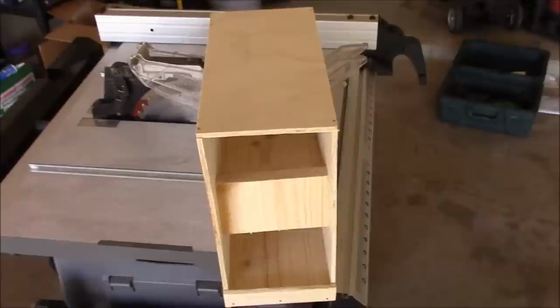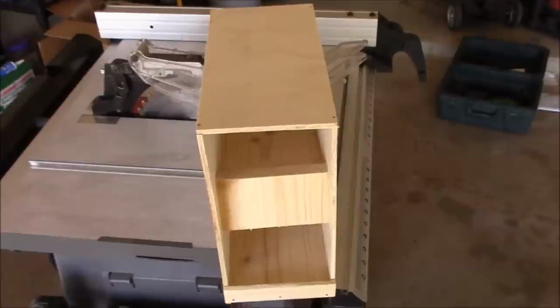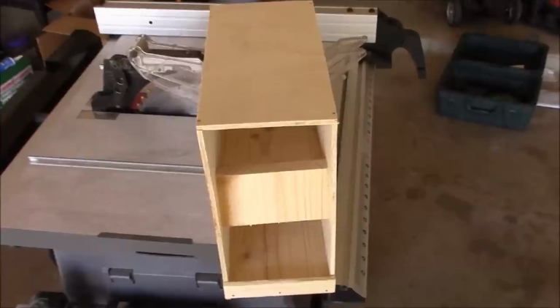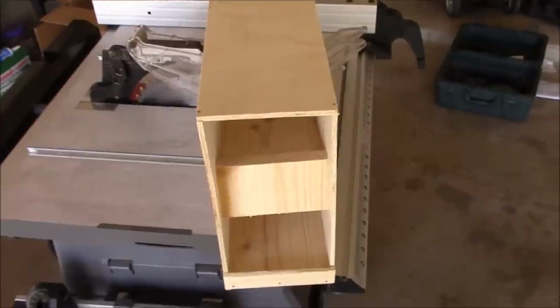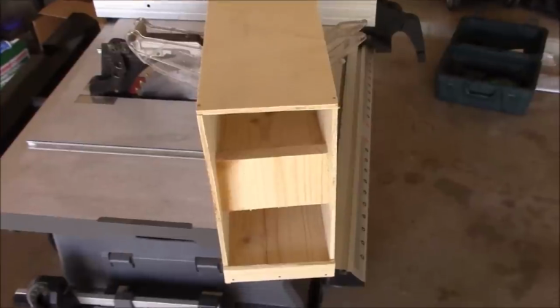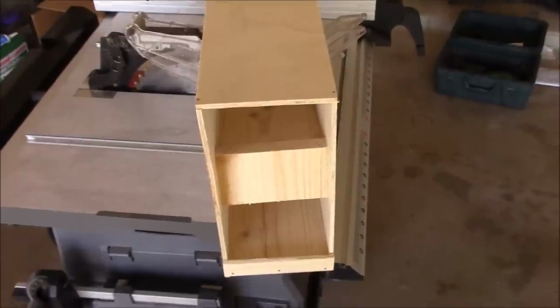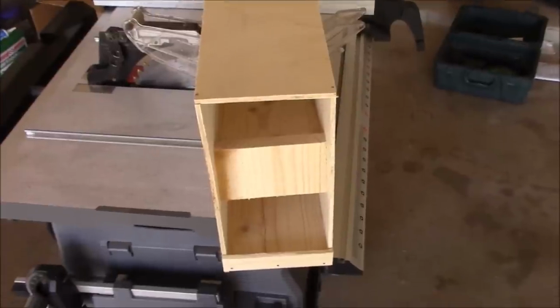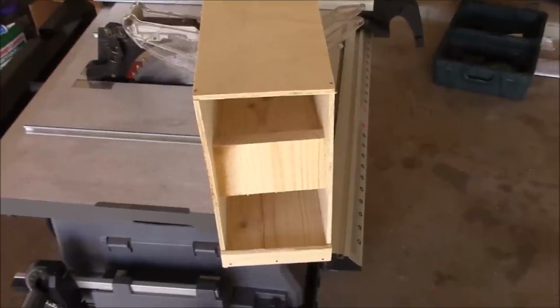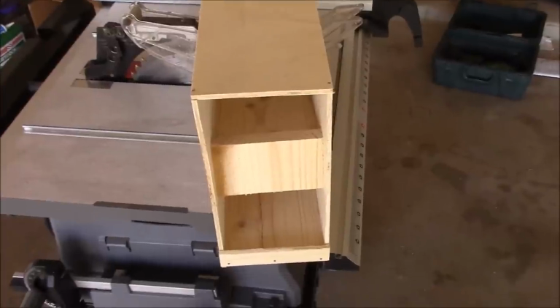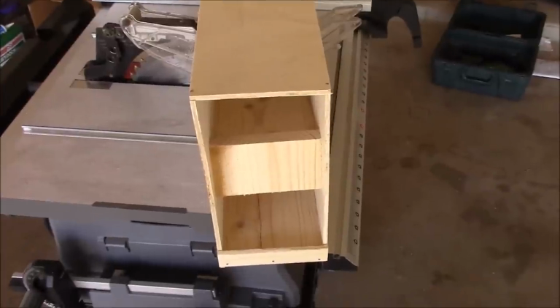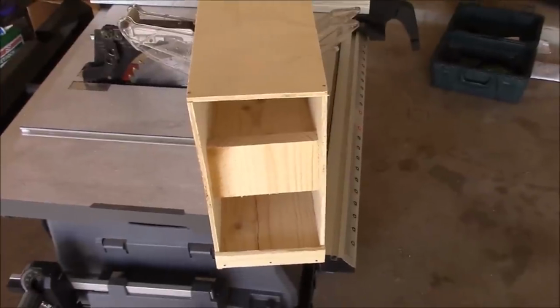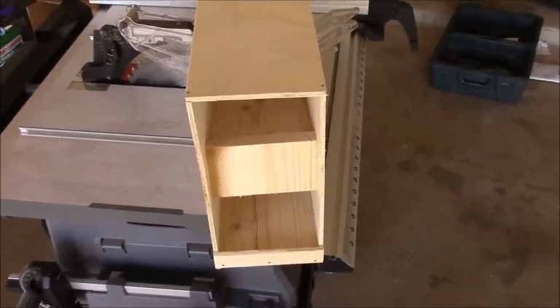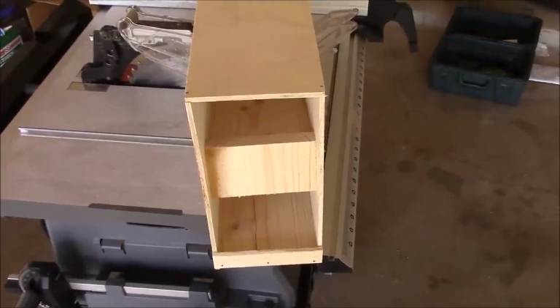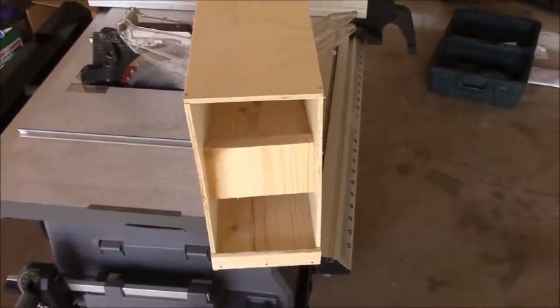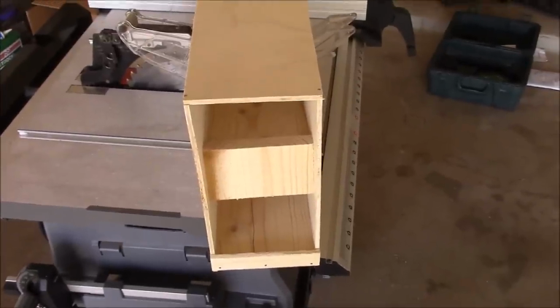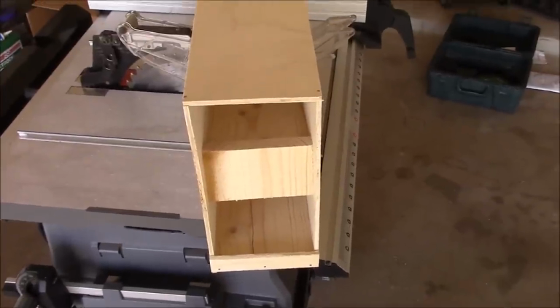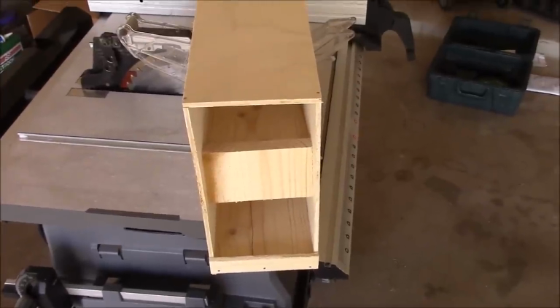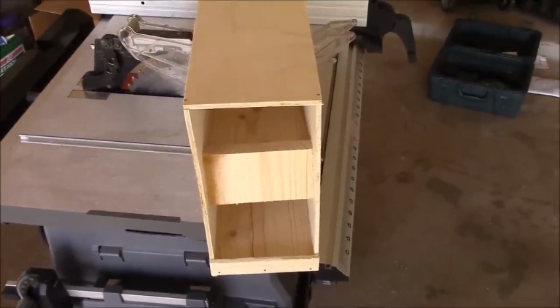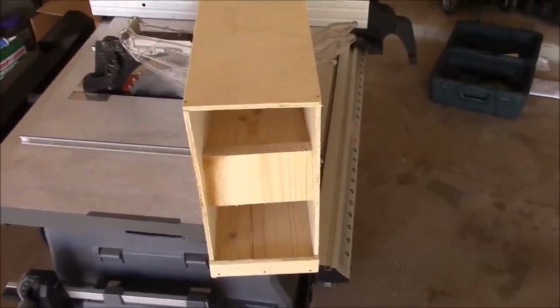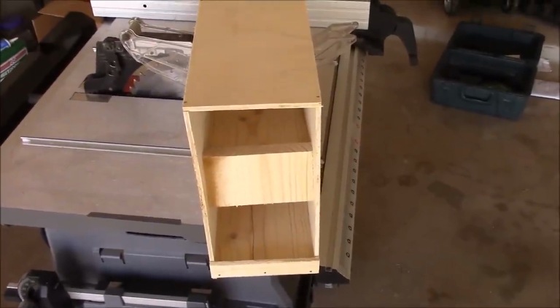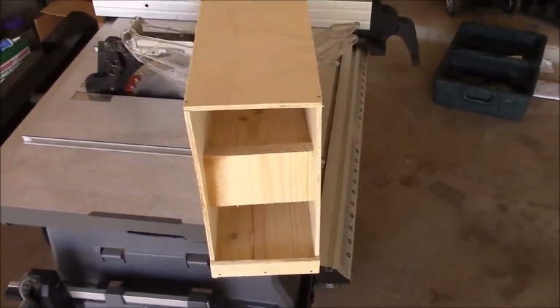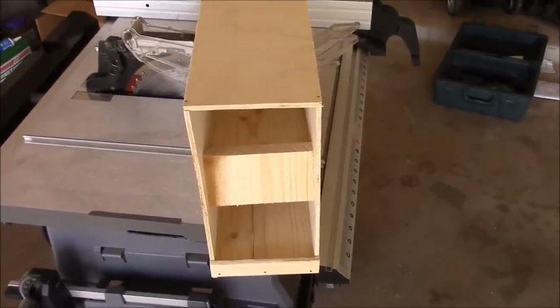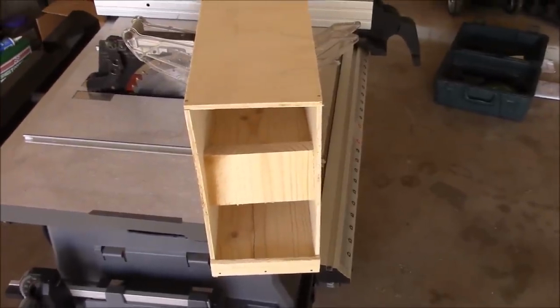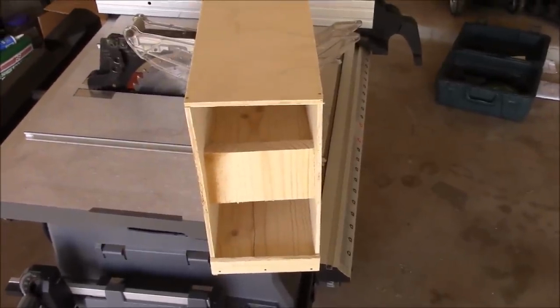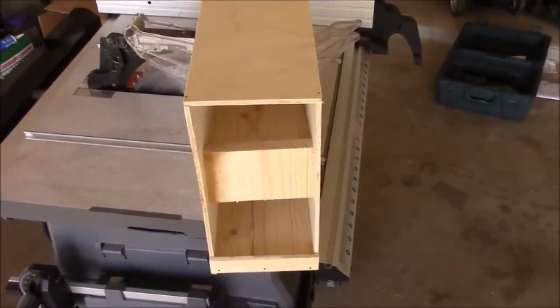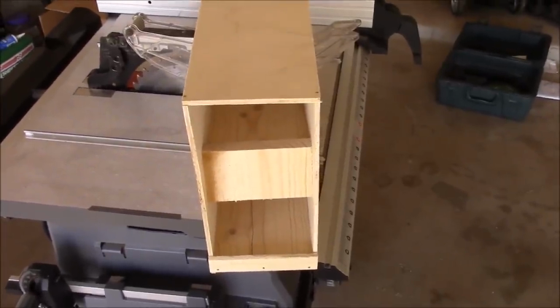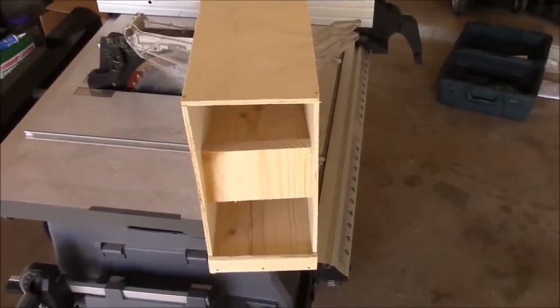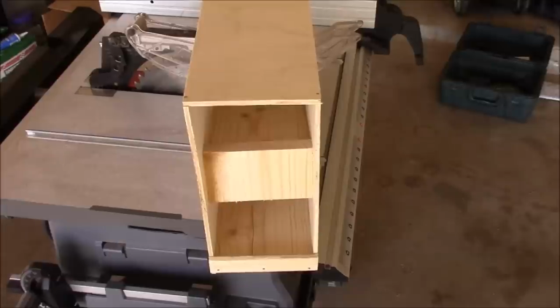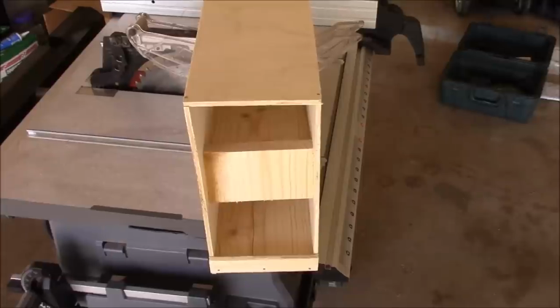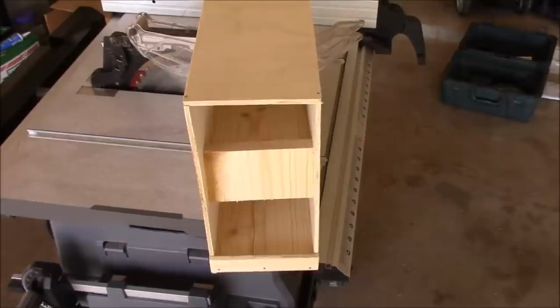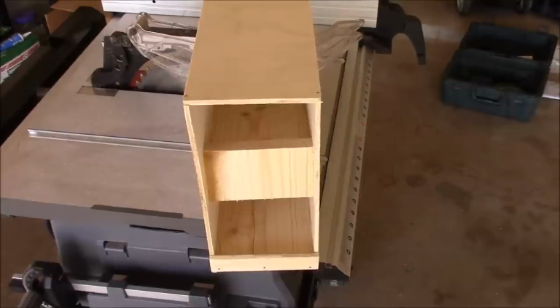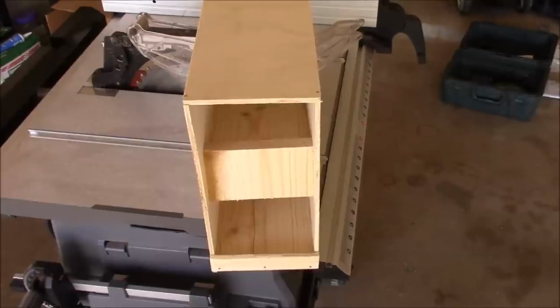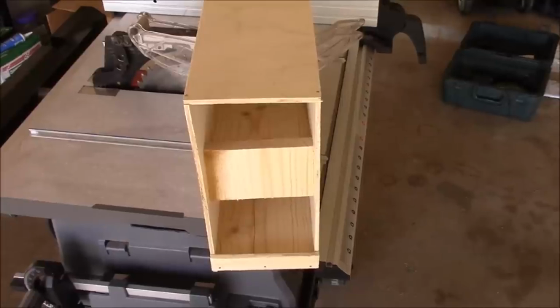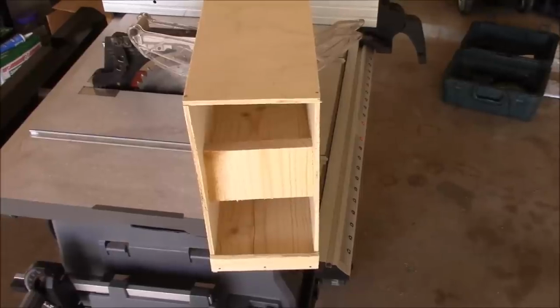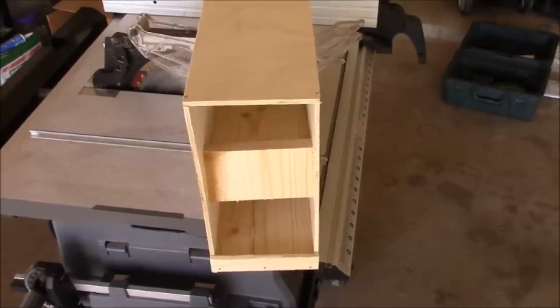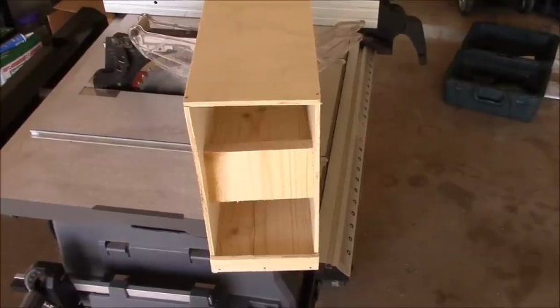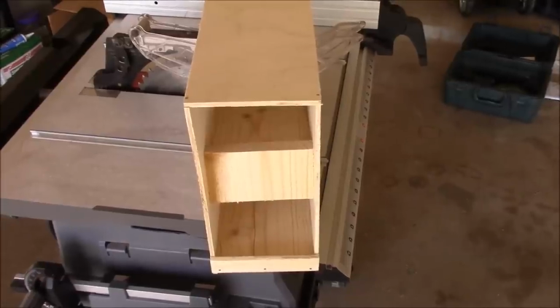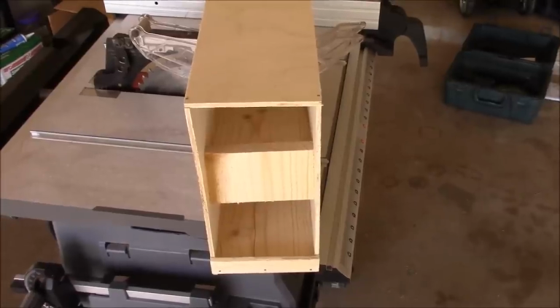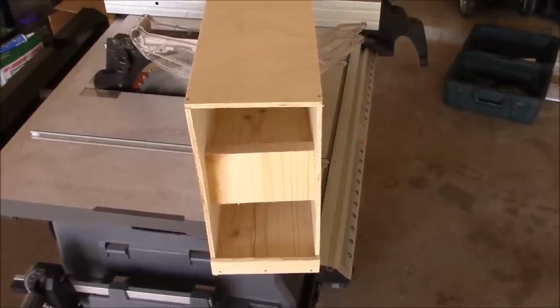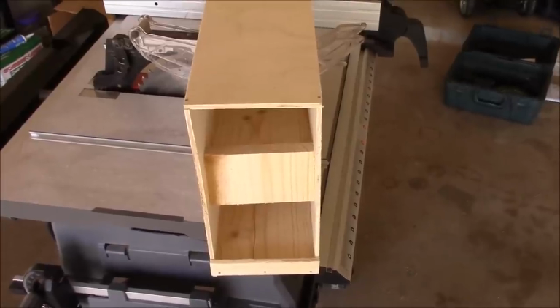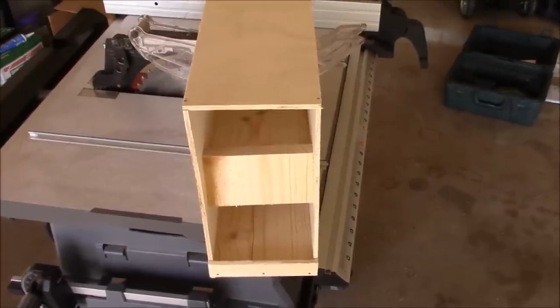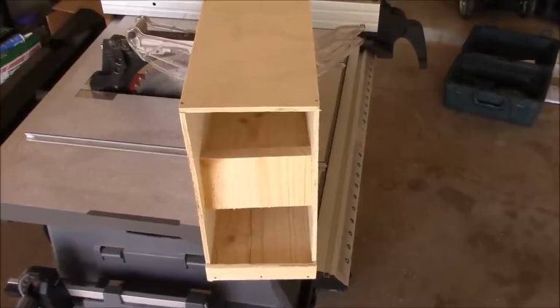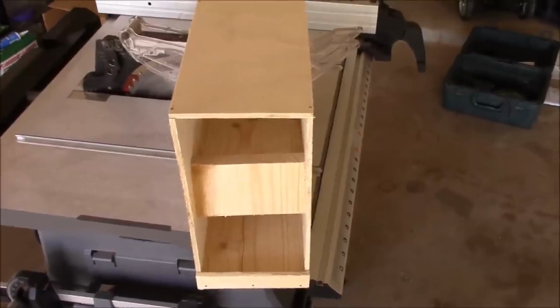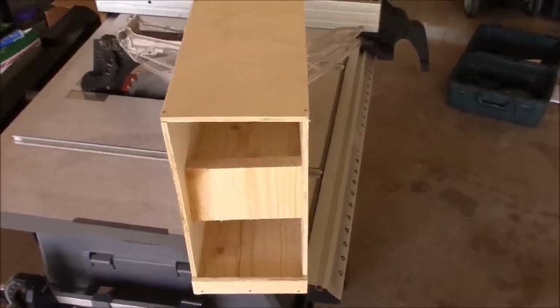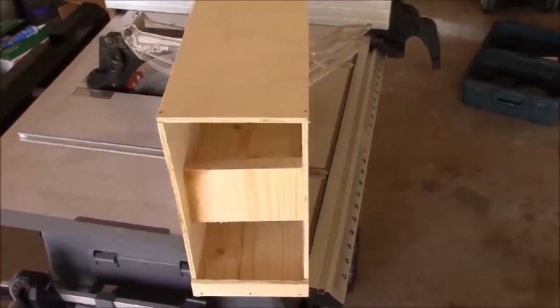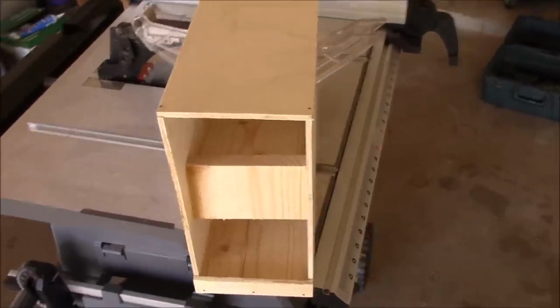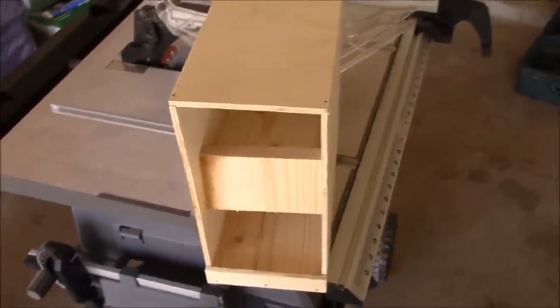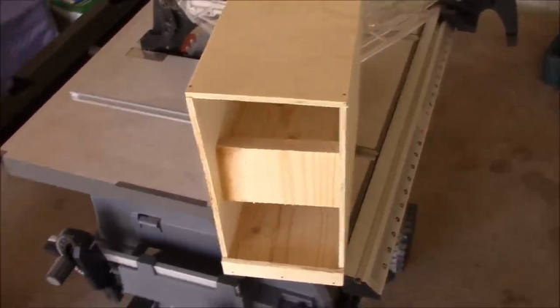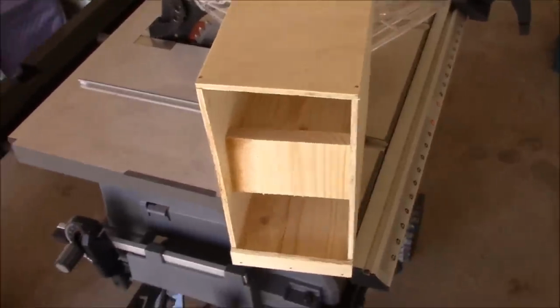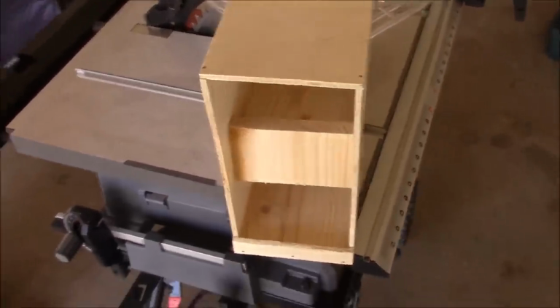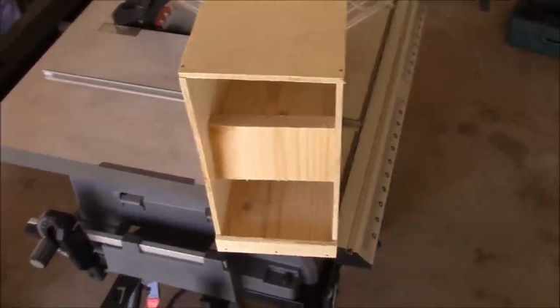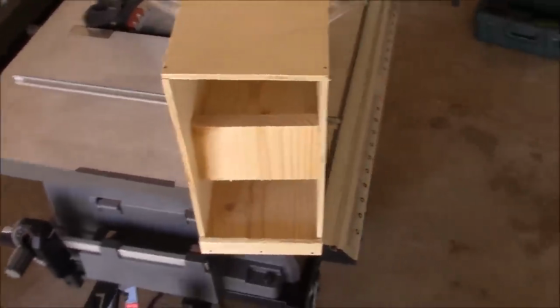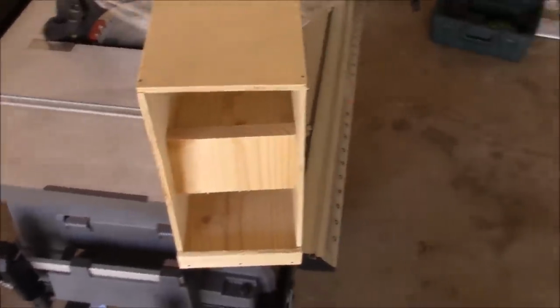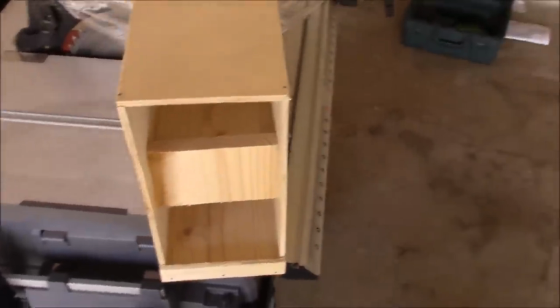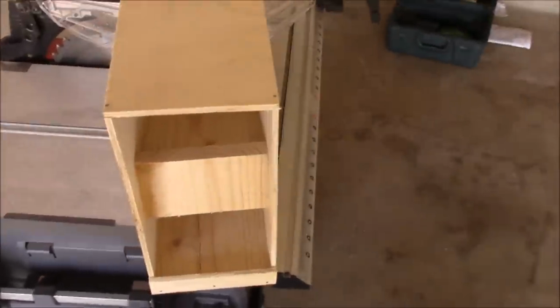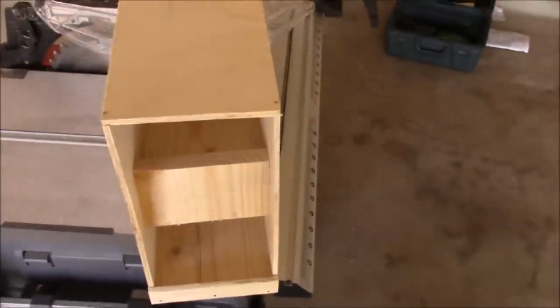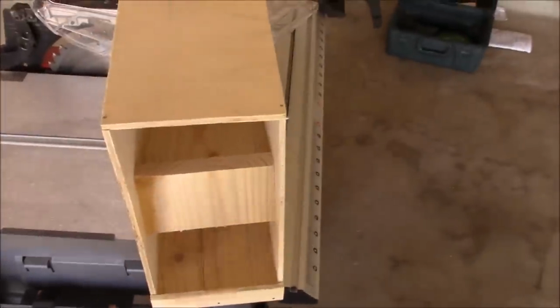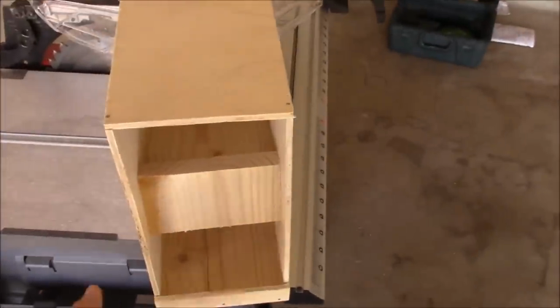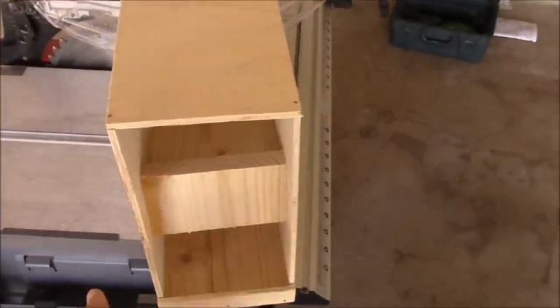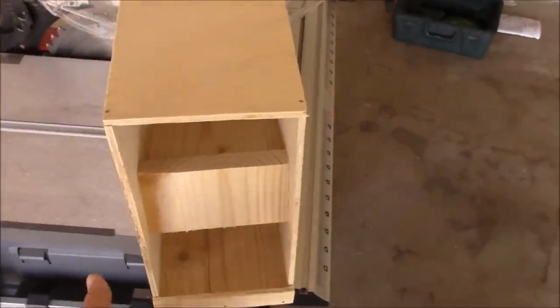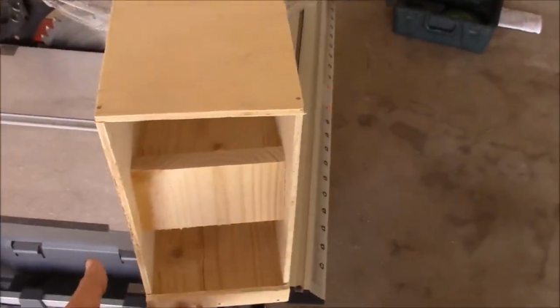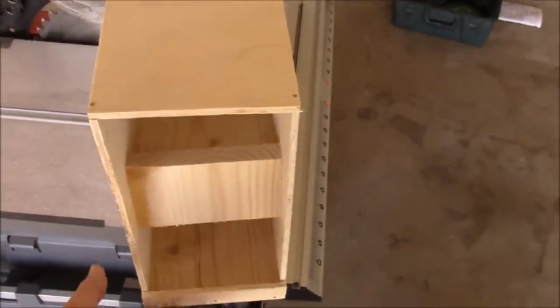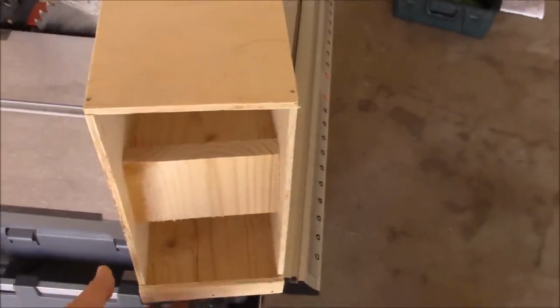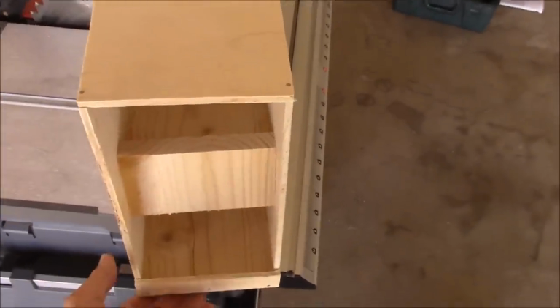What's up YouTube? This is LDS Reliance. Today I'm going to show you how to build a device to rotate your cans in your pantry.